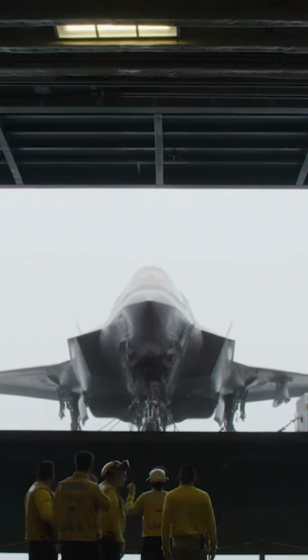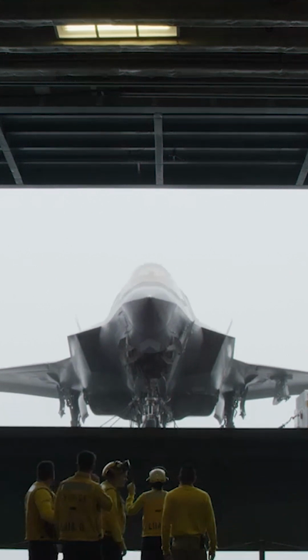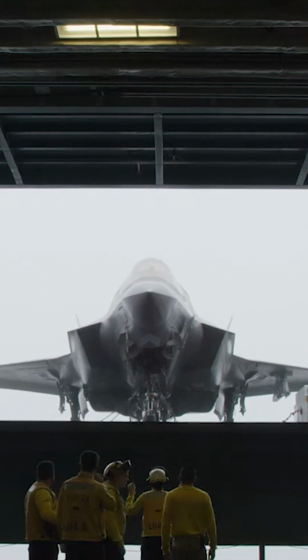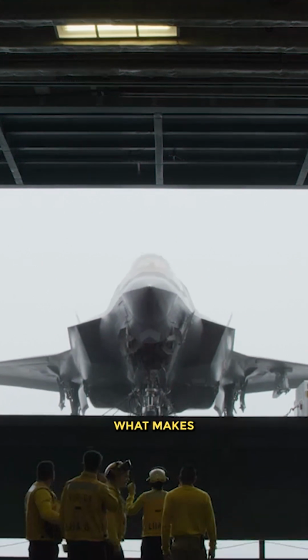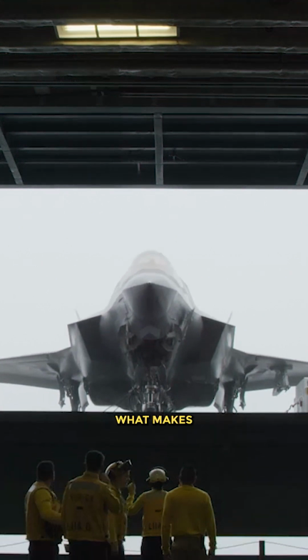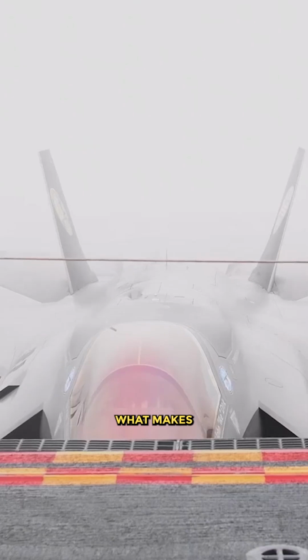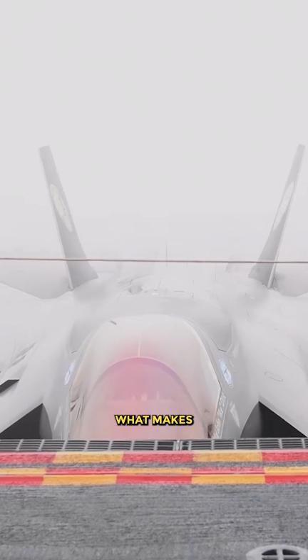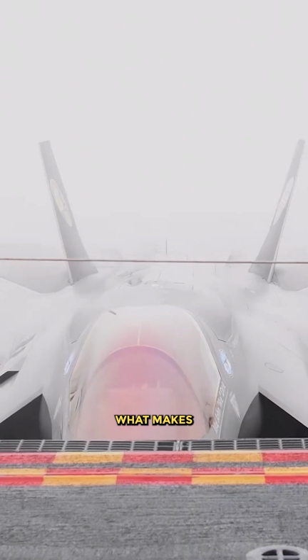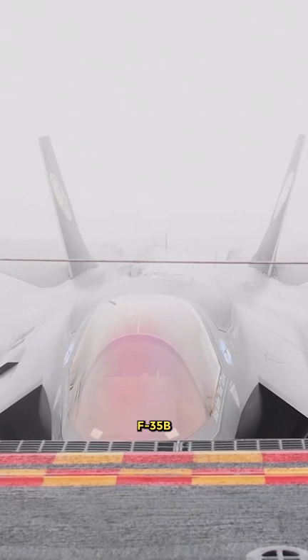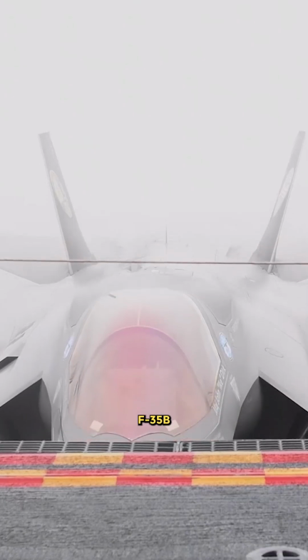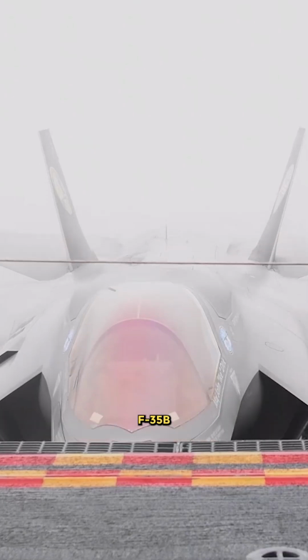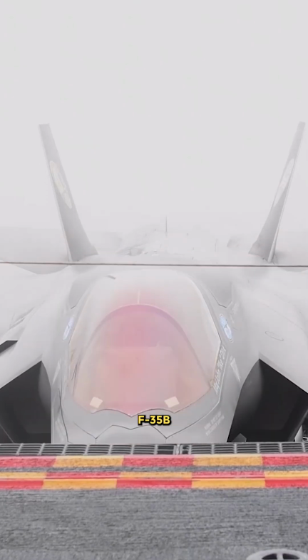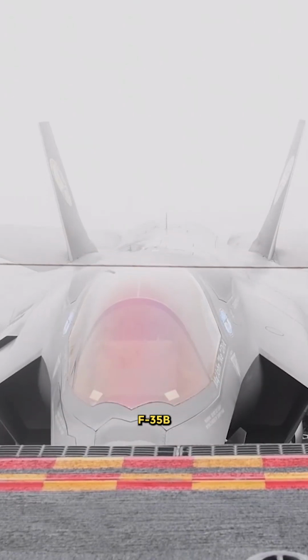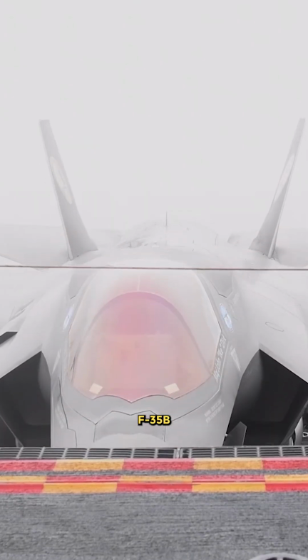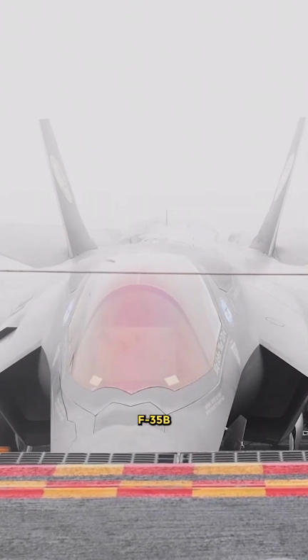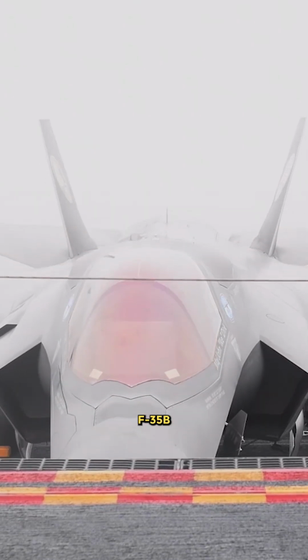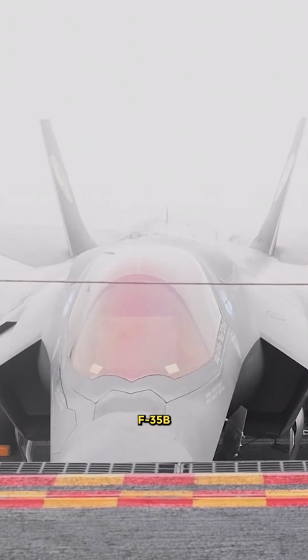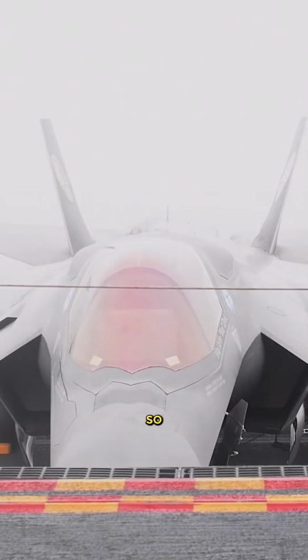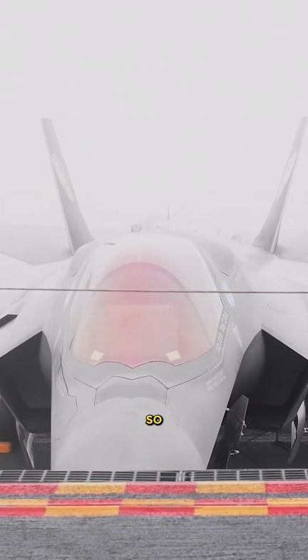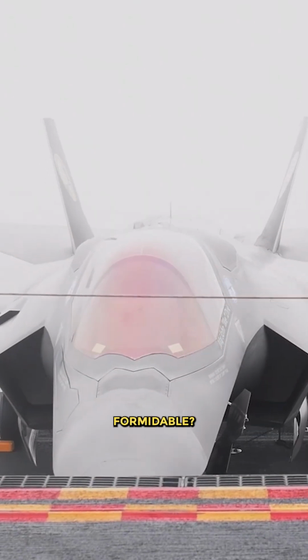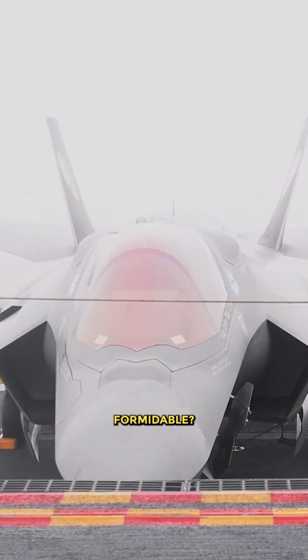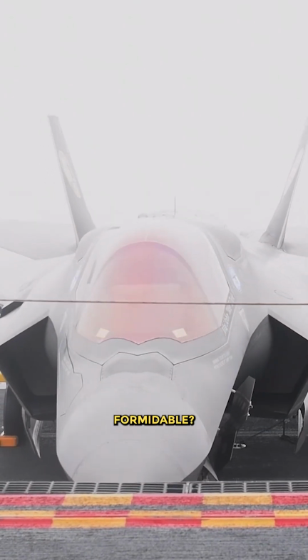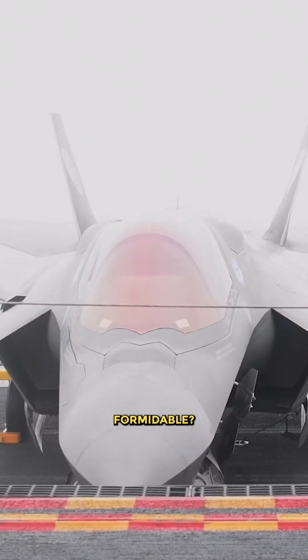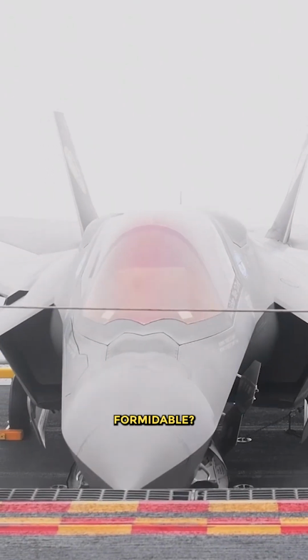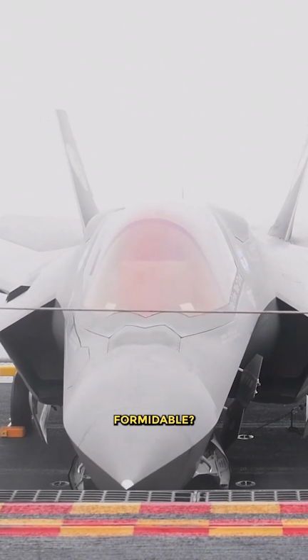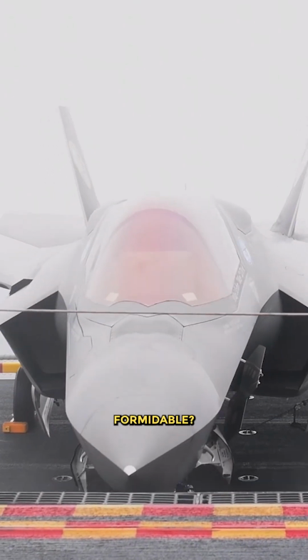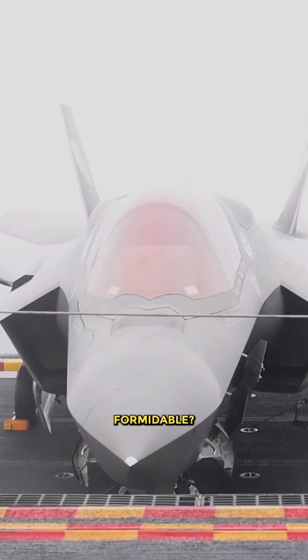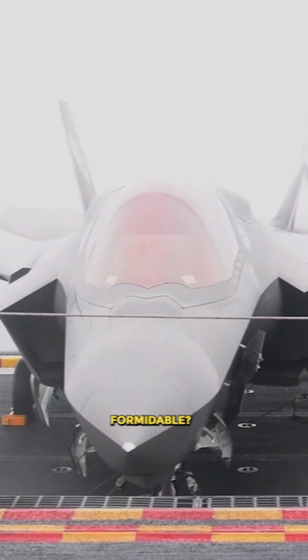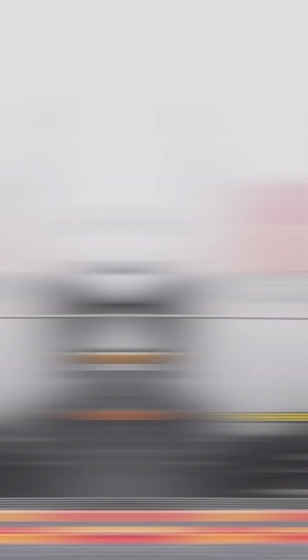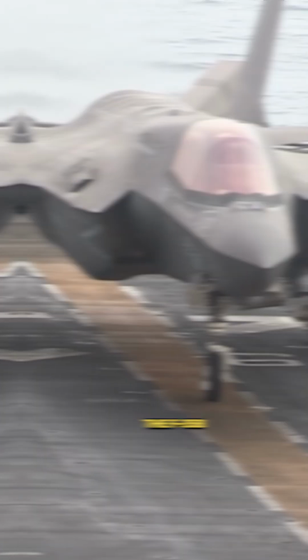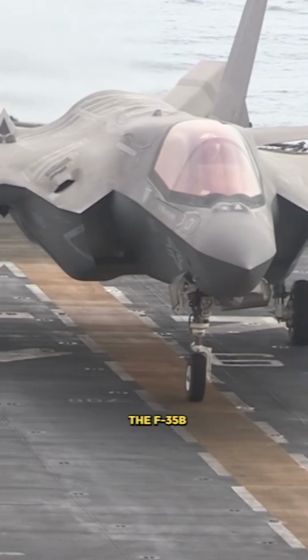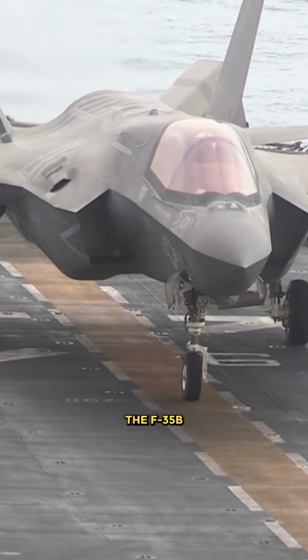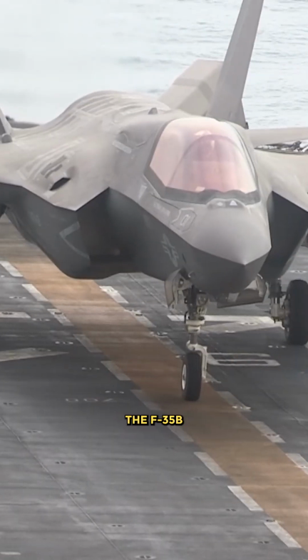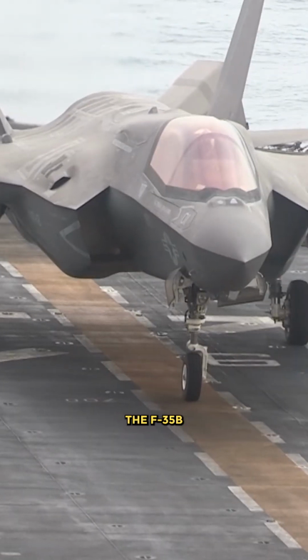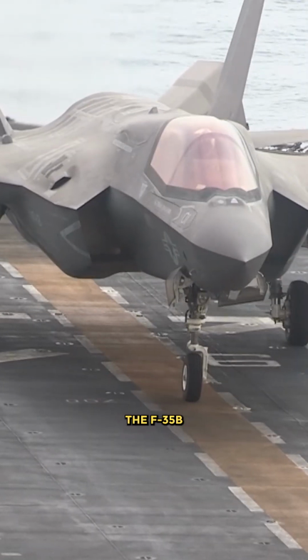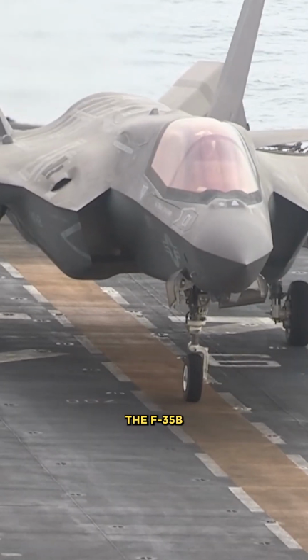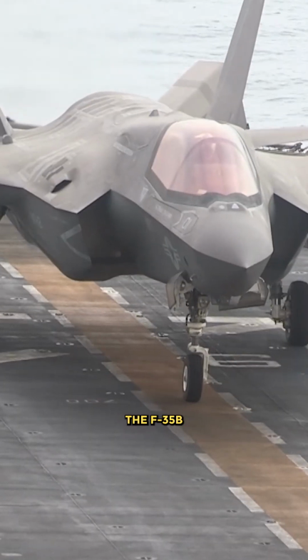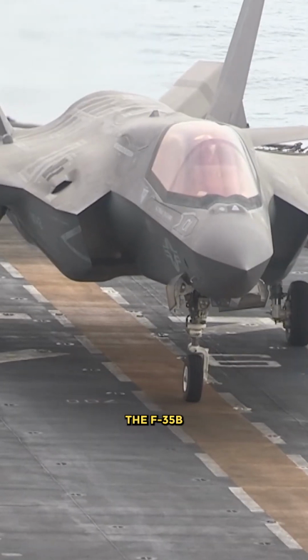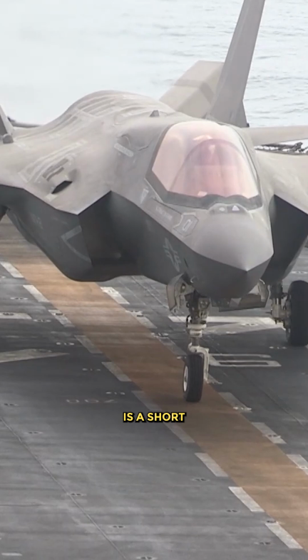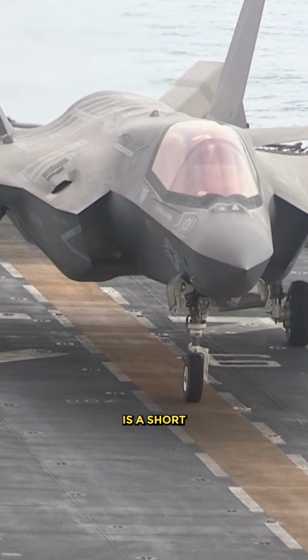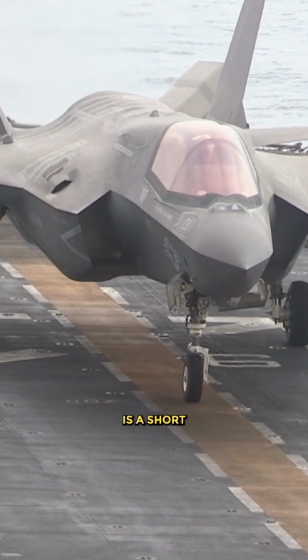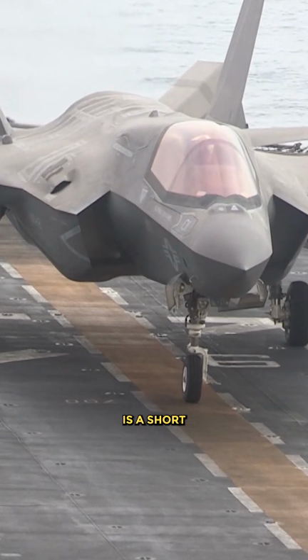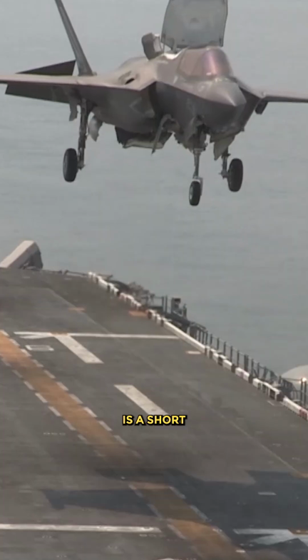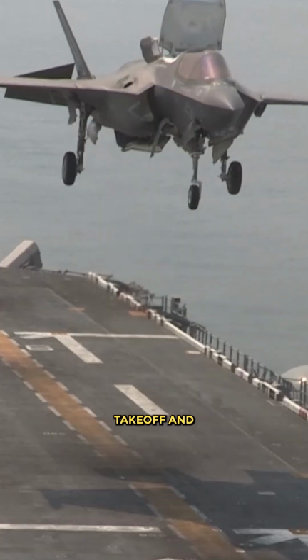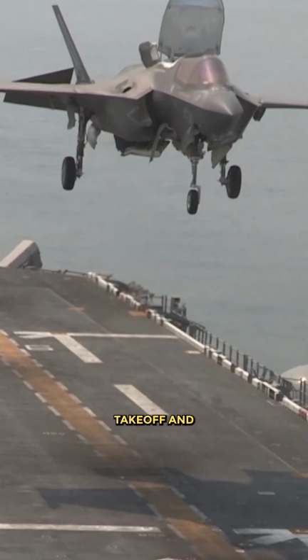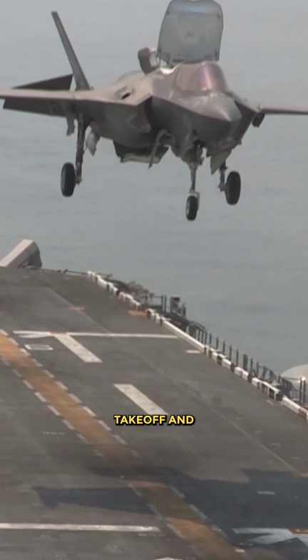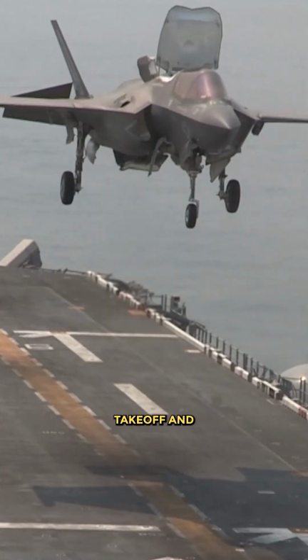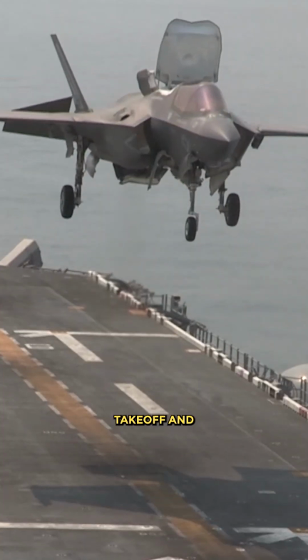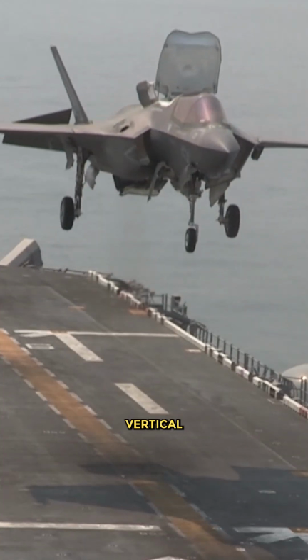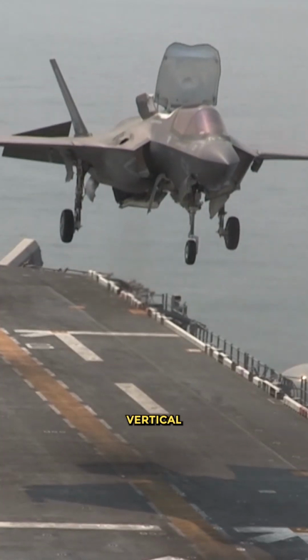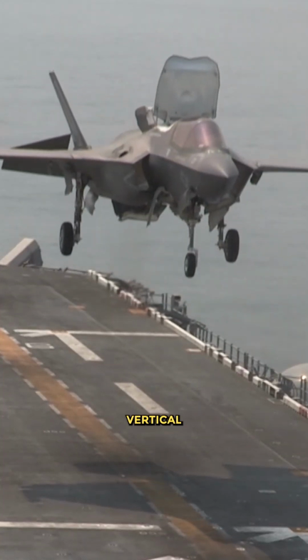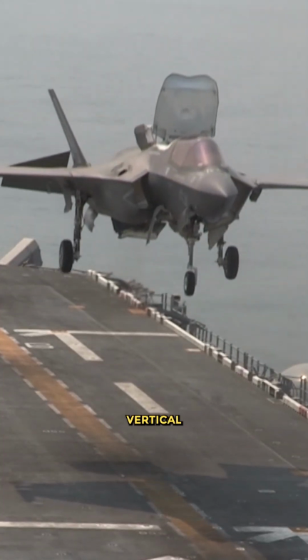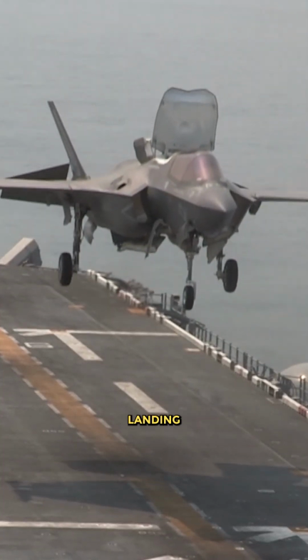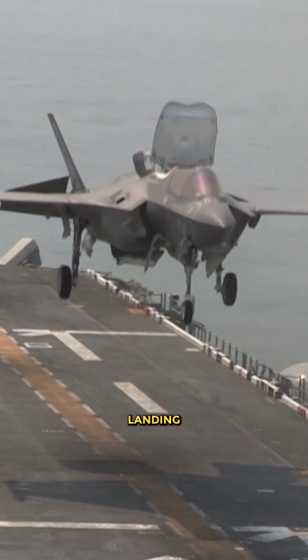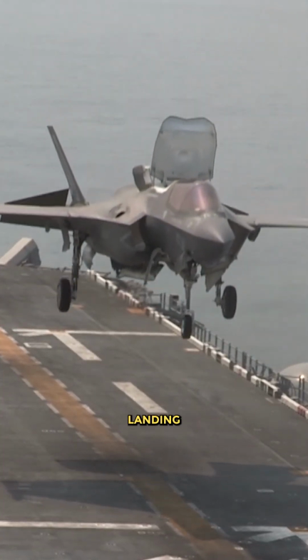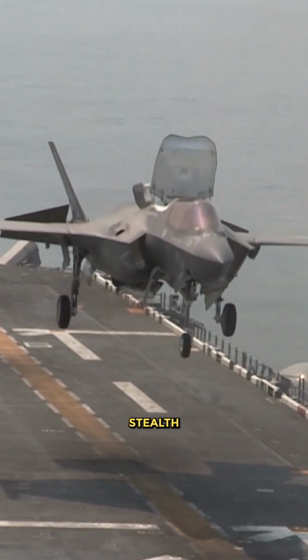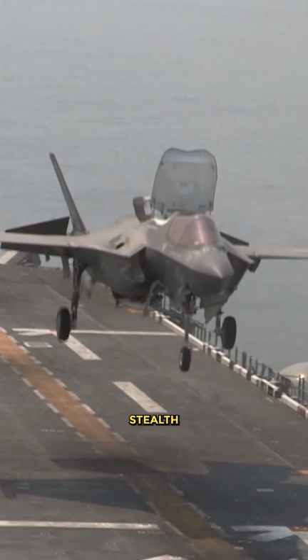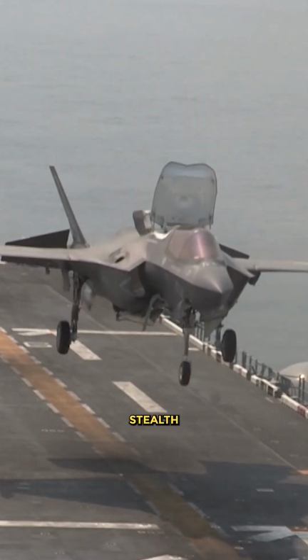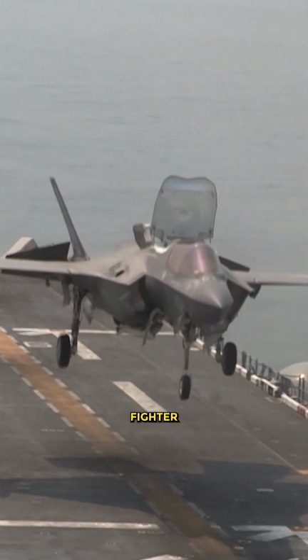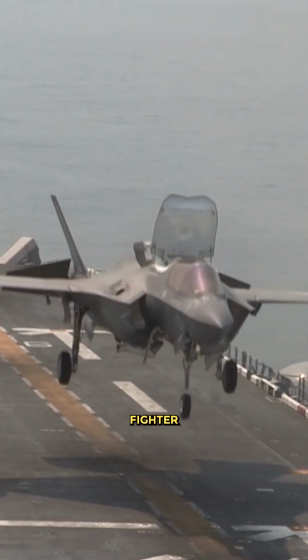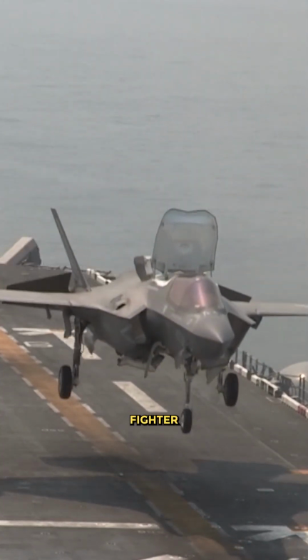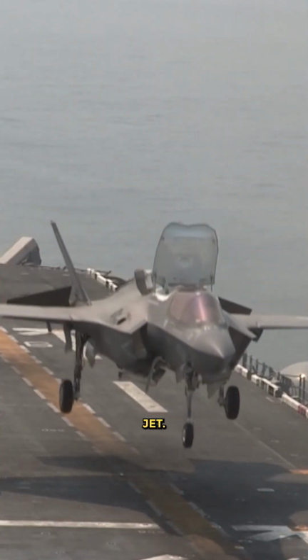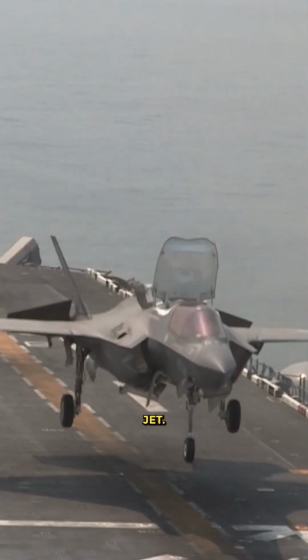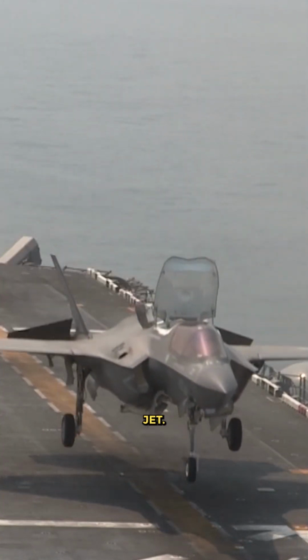What makes the F-35B so formidable? The F-35B is a short takeoff and vertical landing stealth fighter jet.